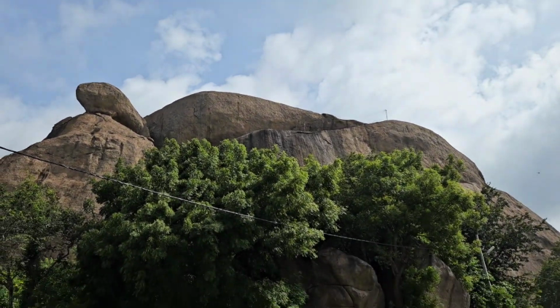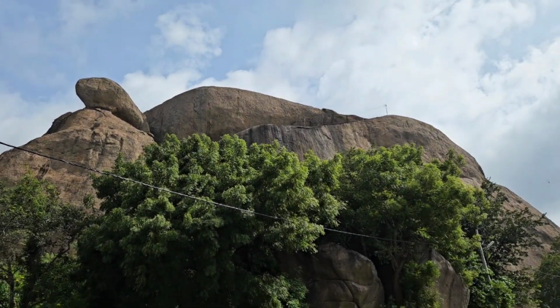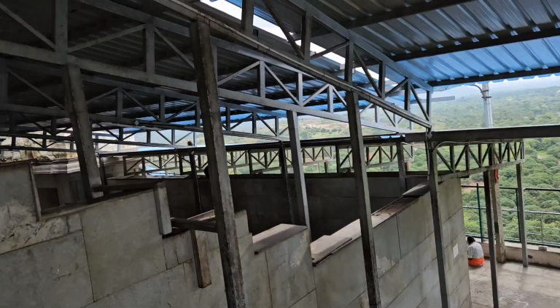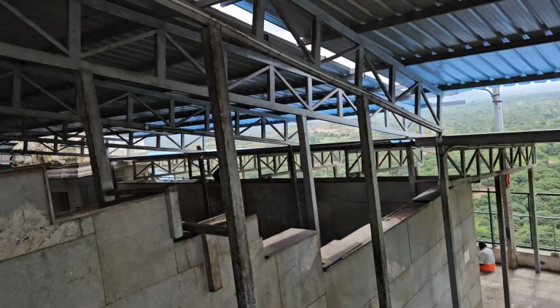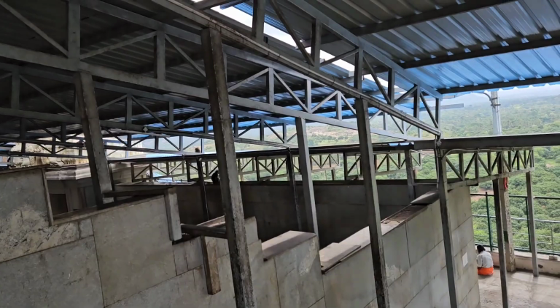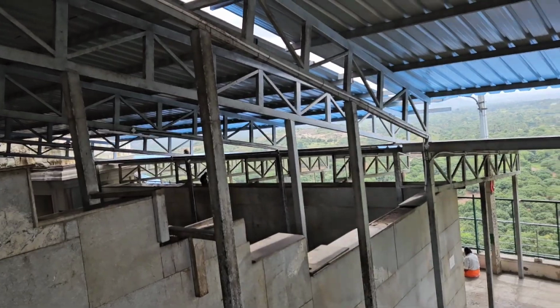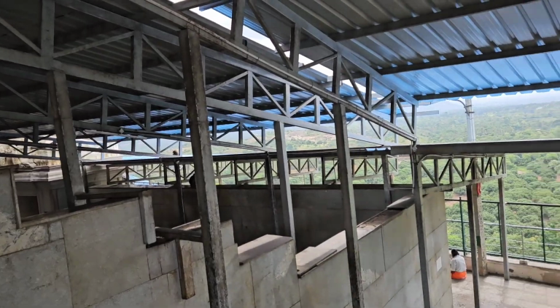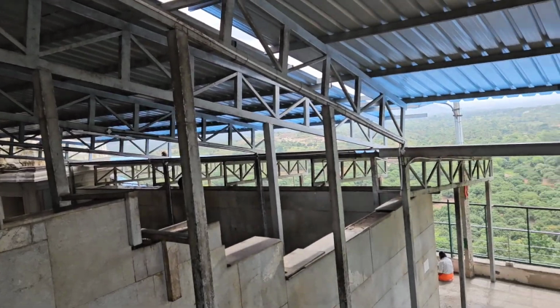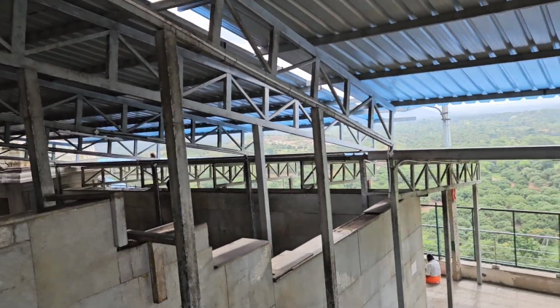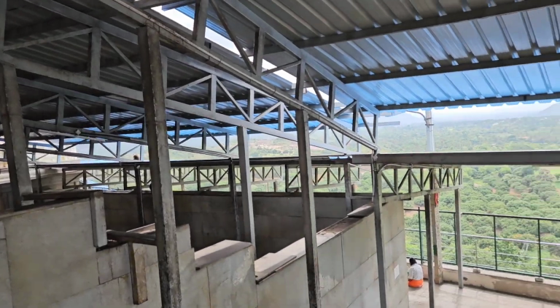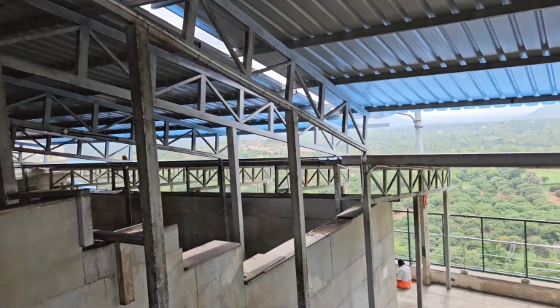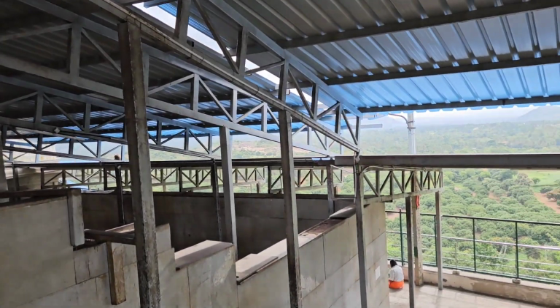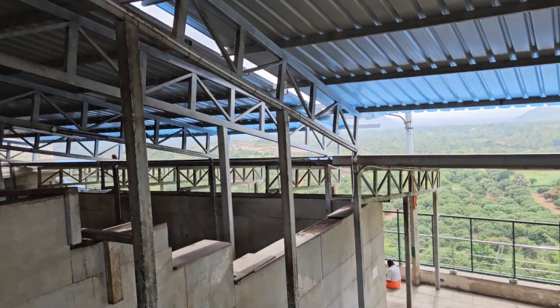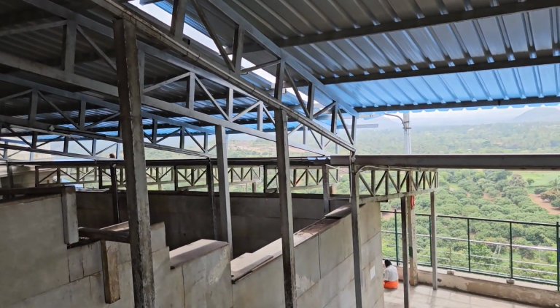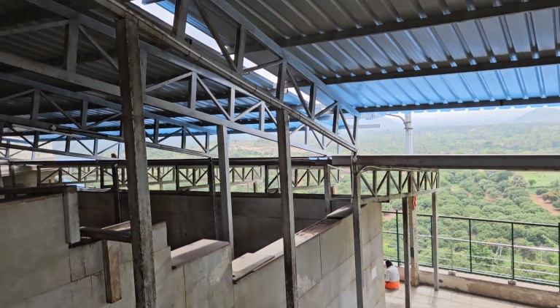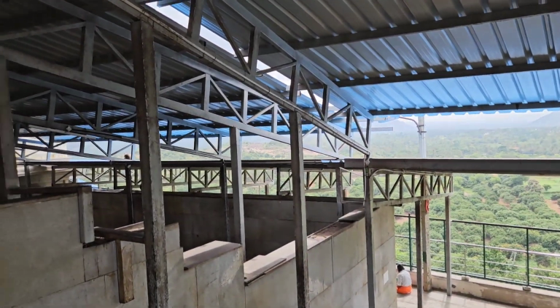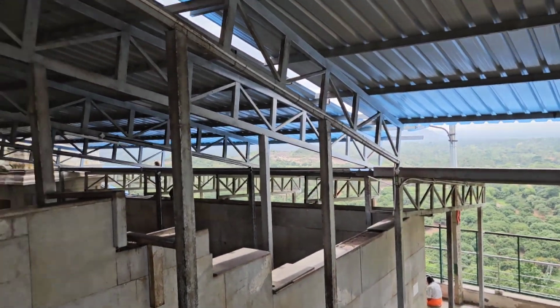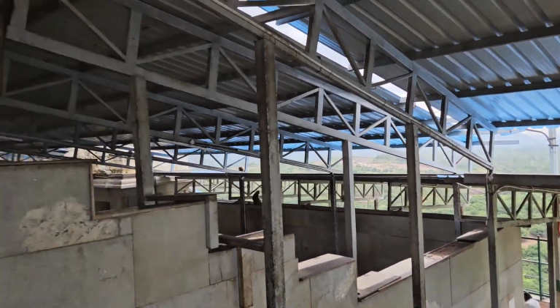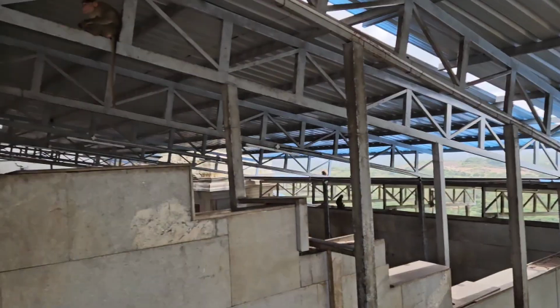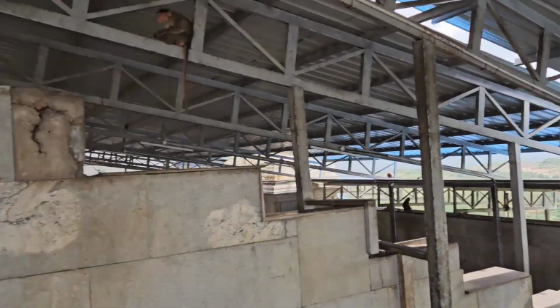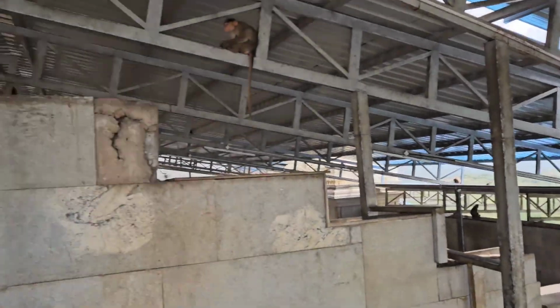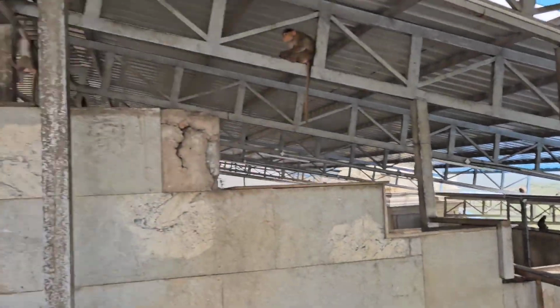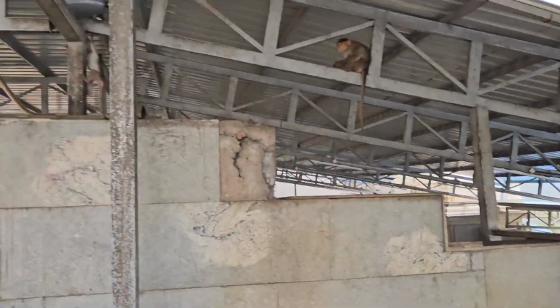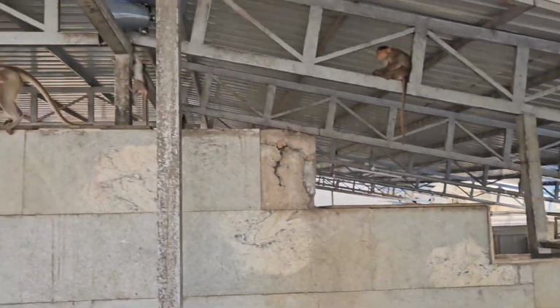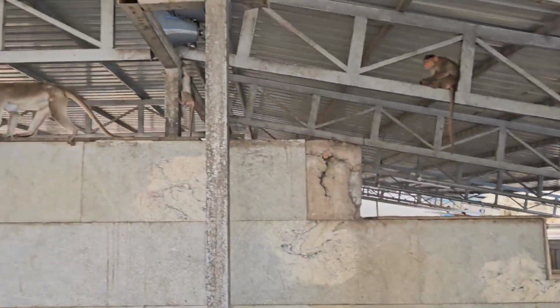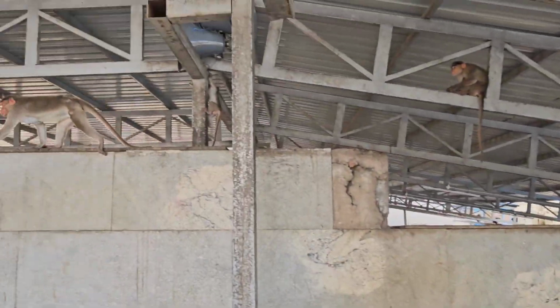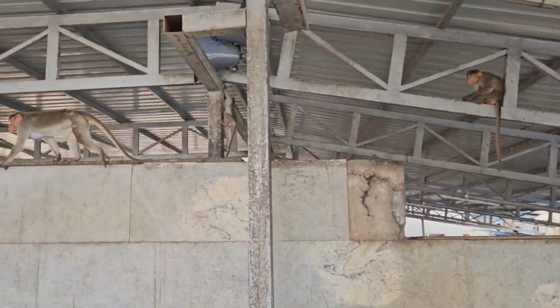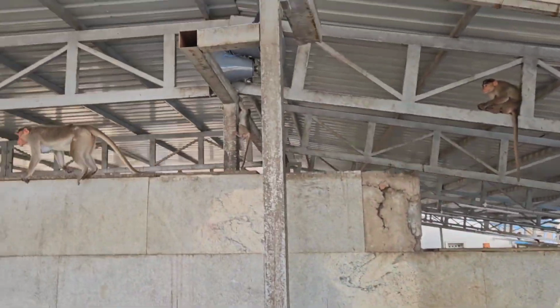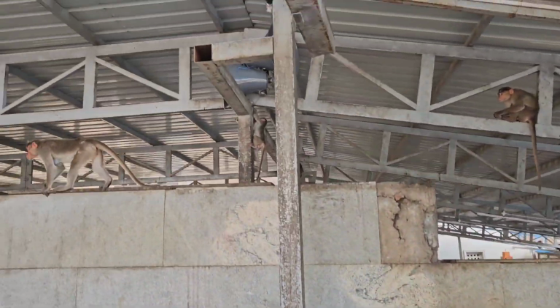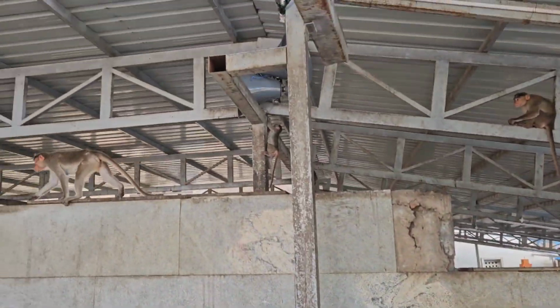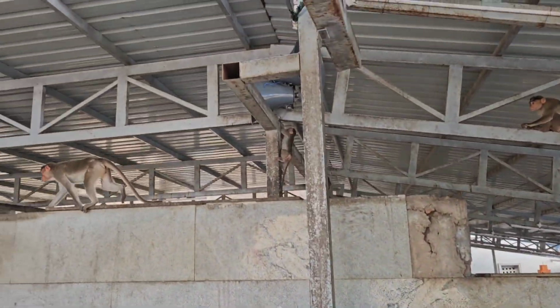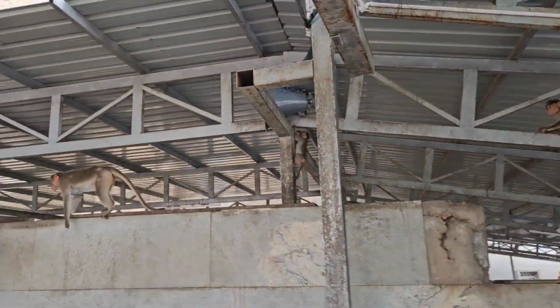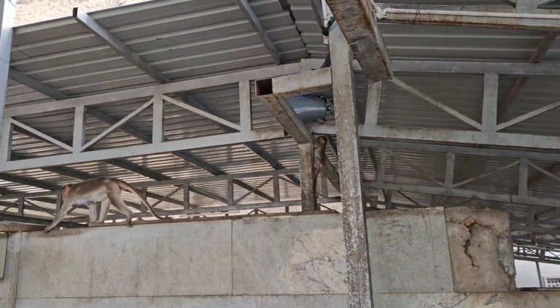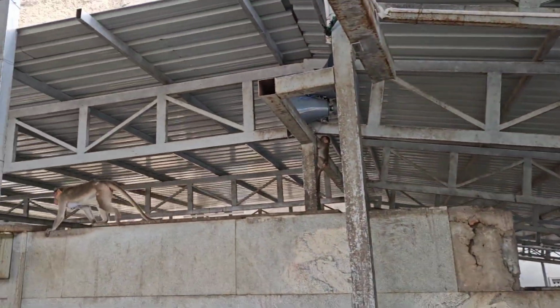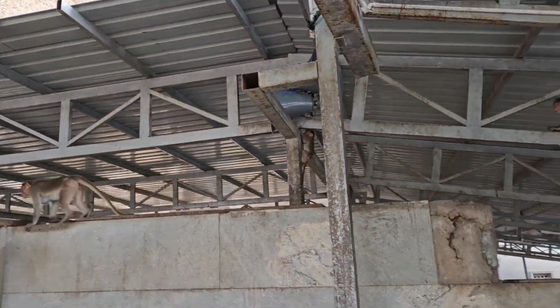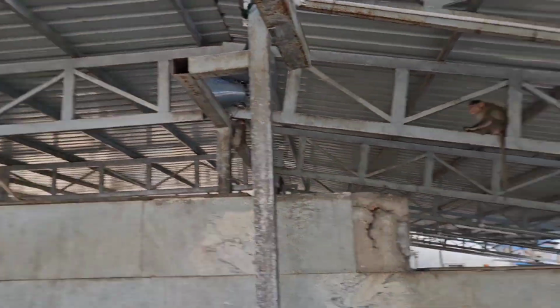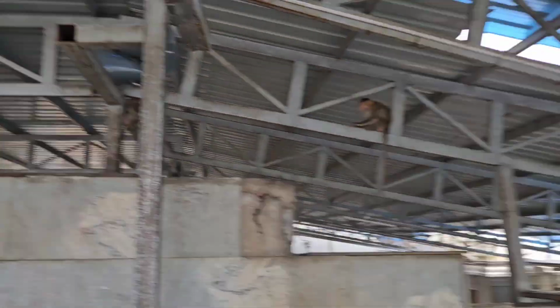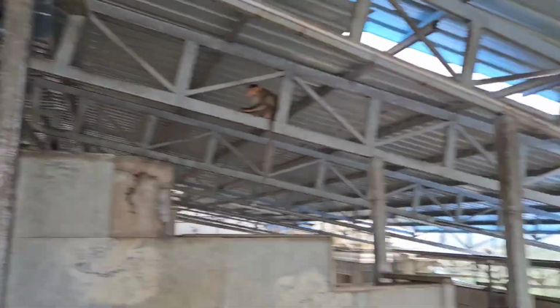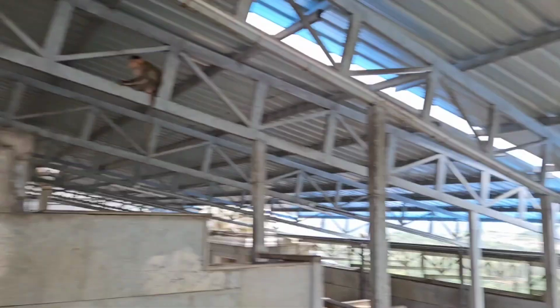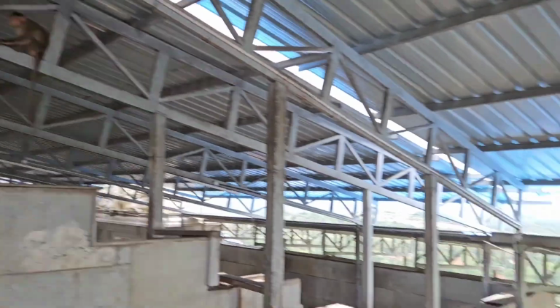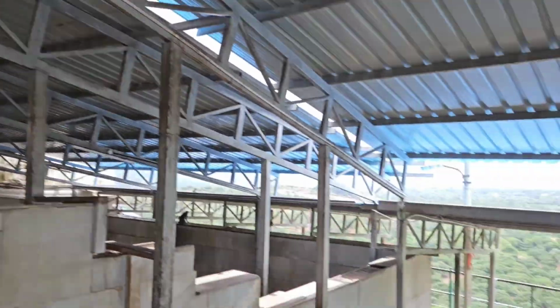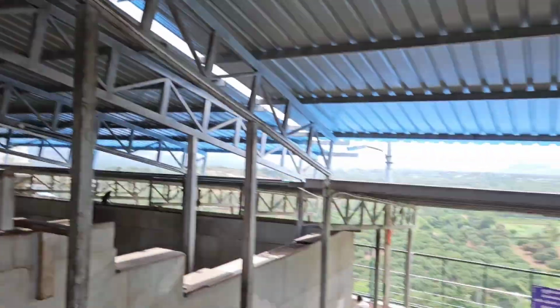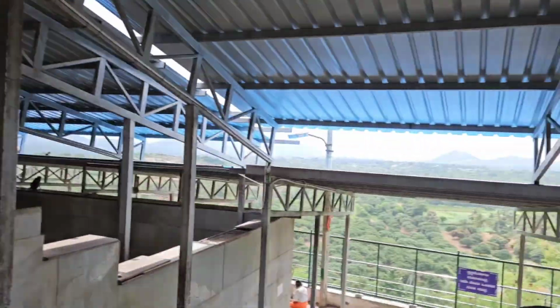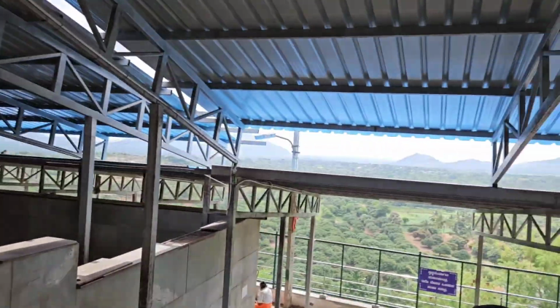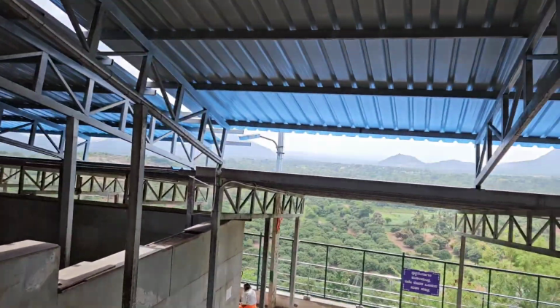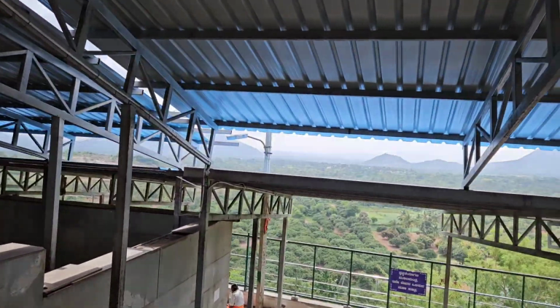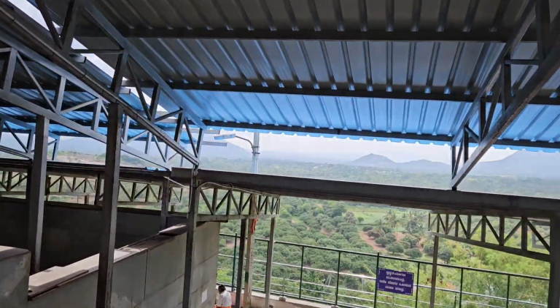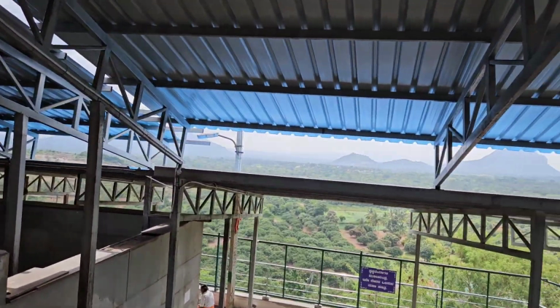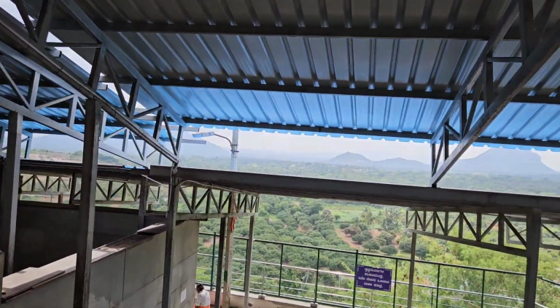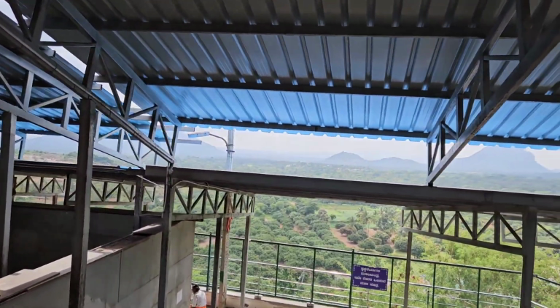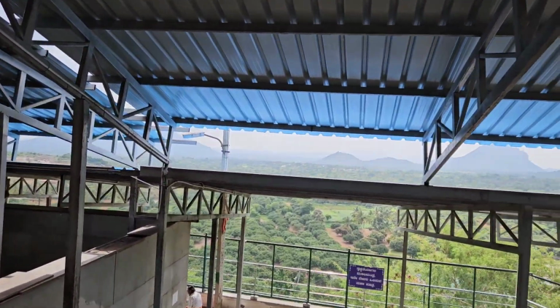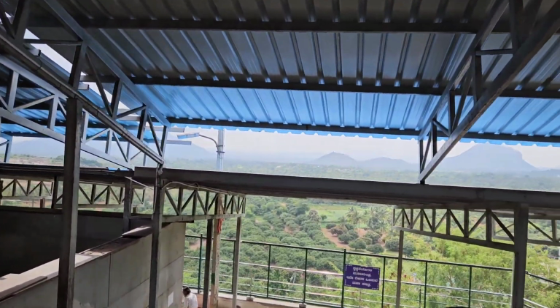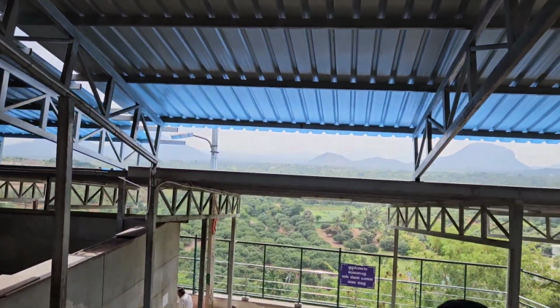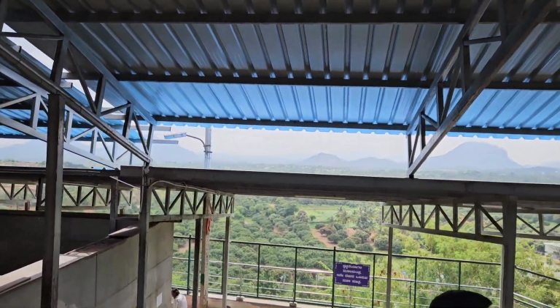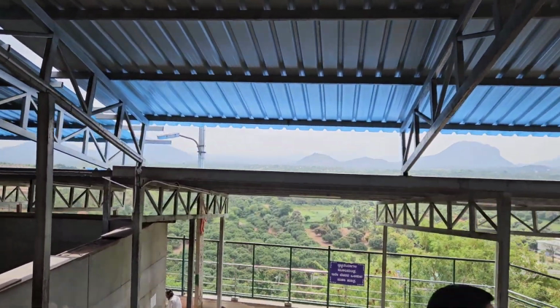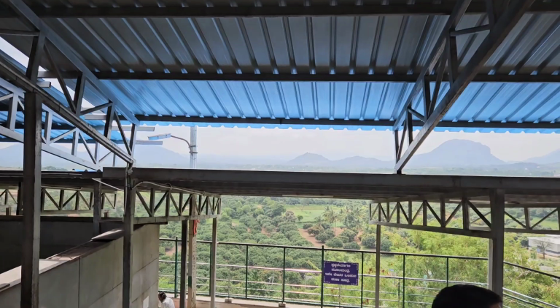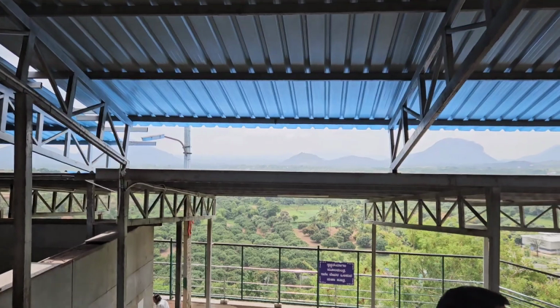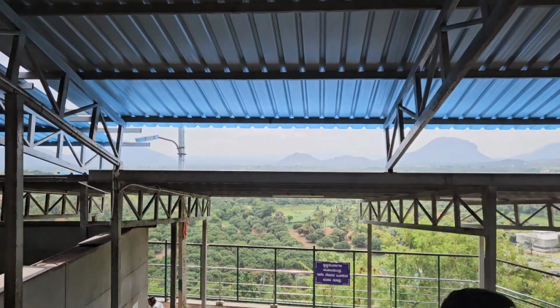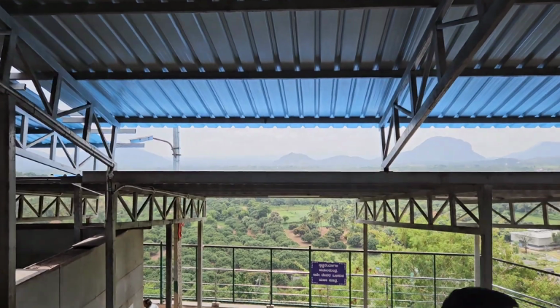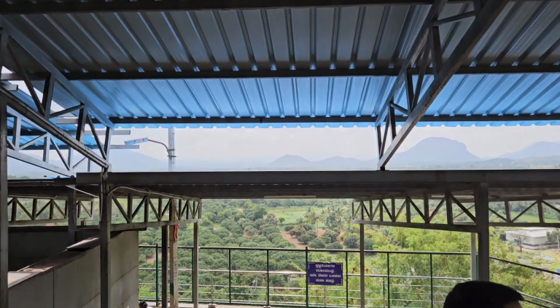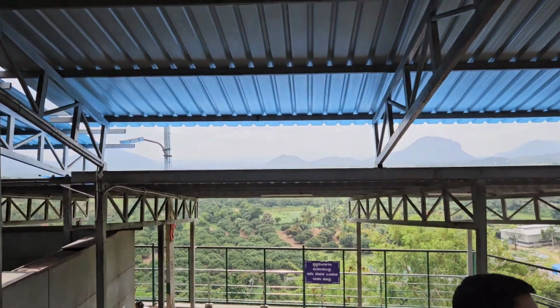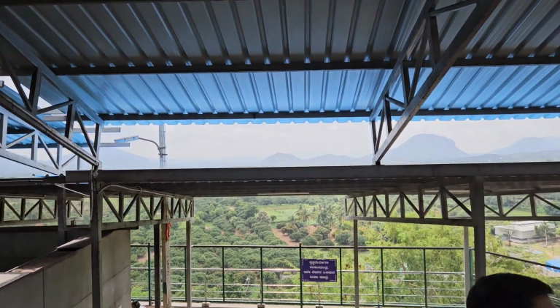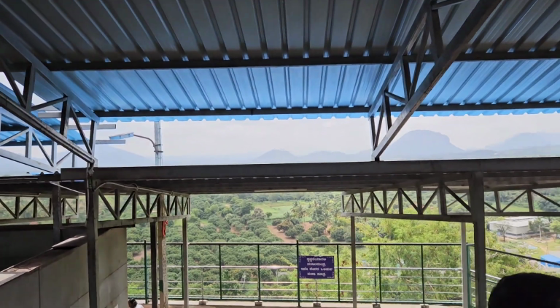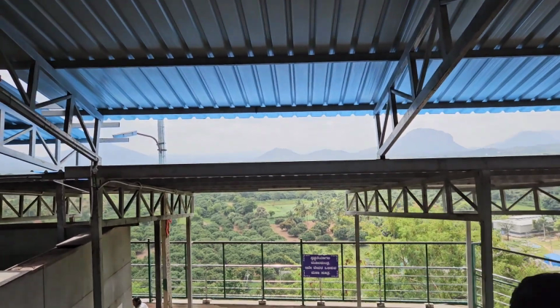Entering the temple on the hilltop — there are monkeys everywhere, so beware. There's also a viewpoint here.